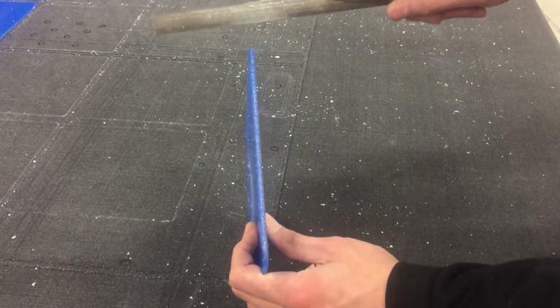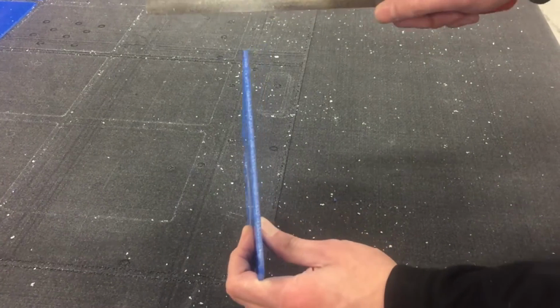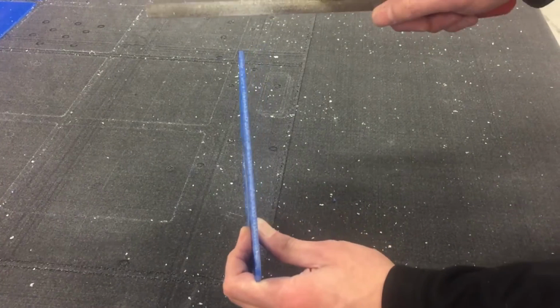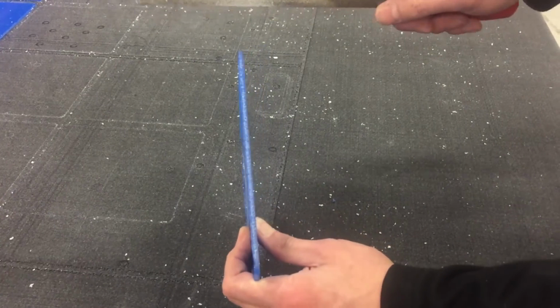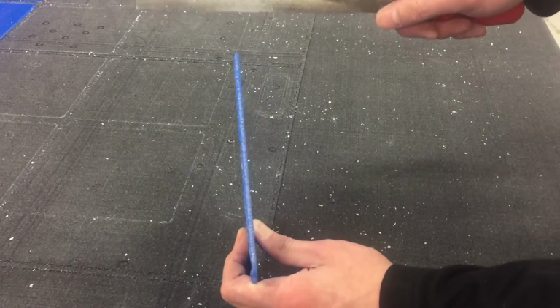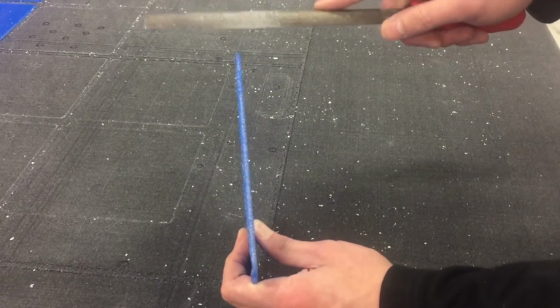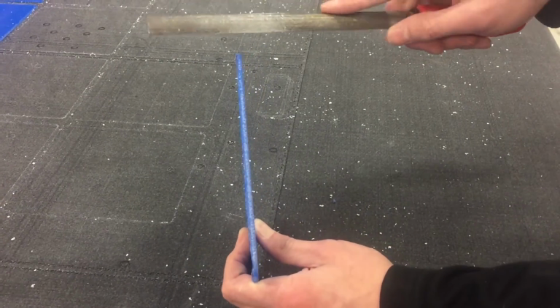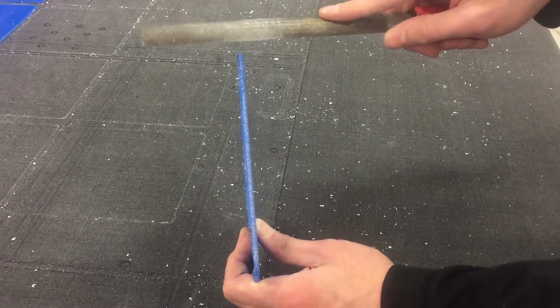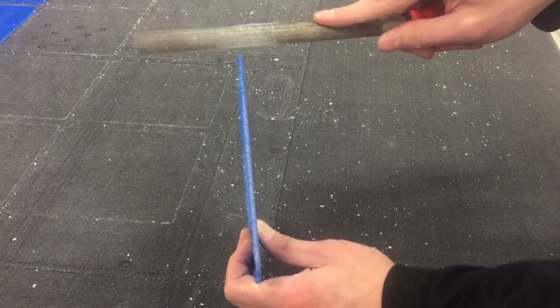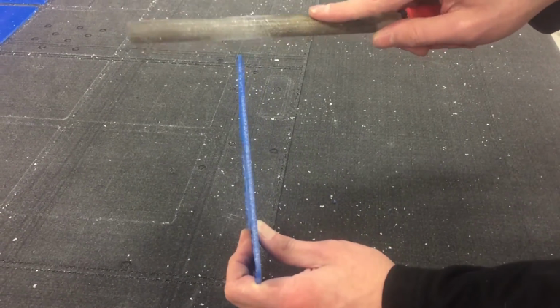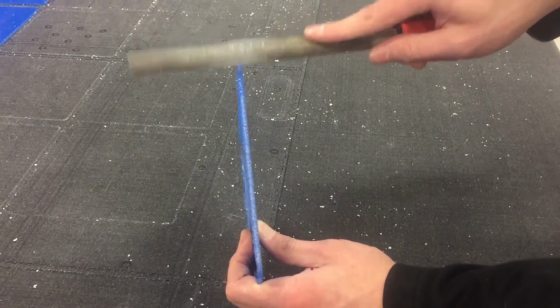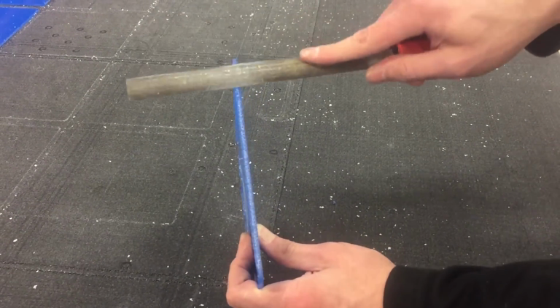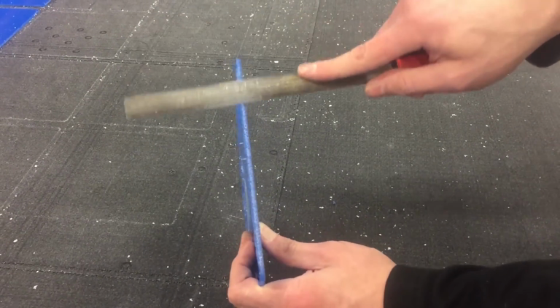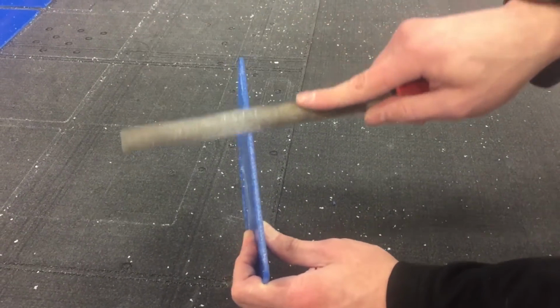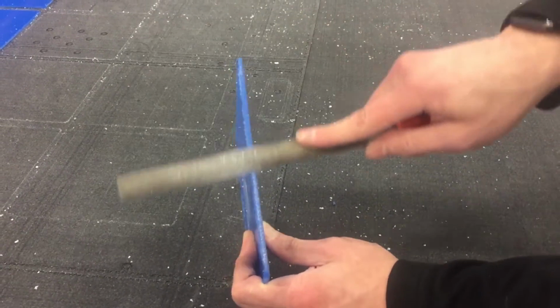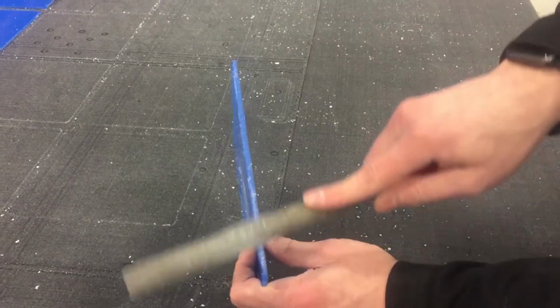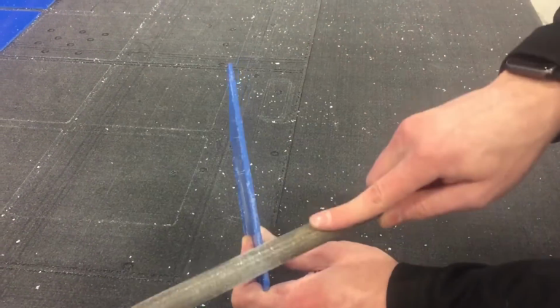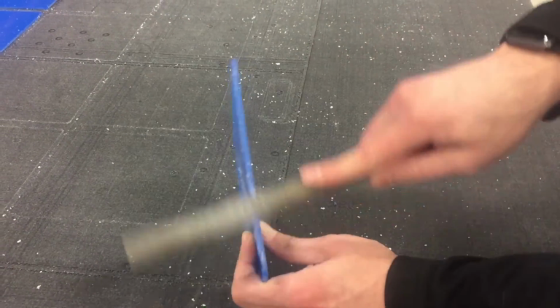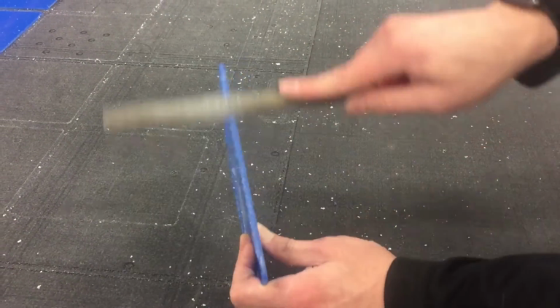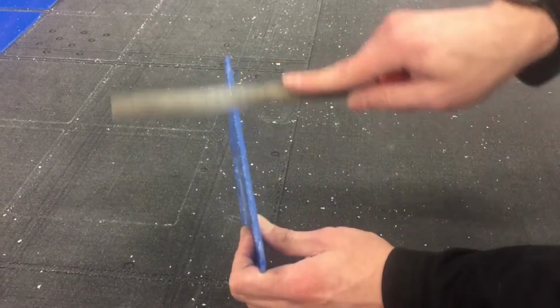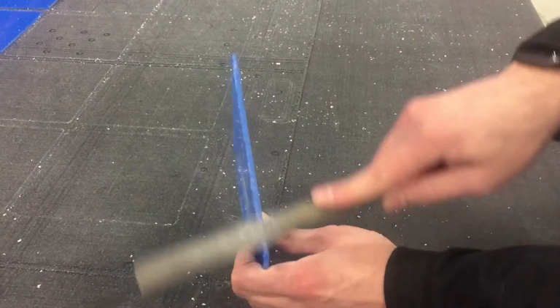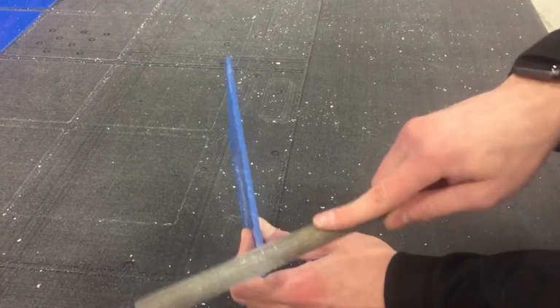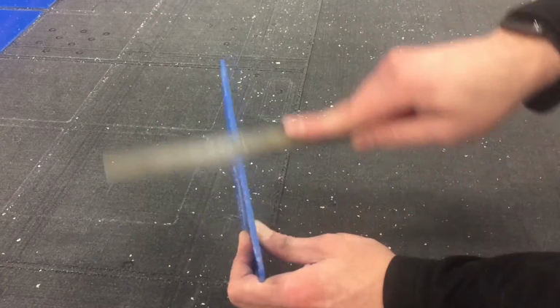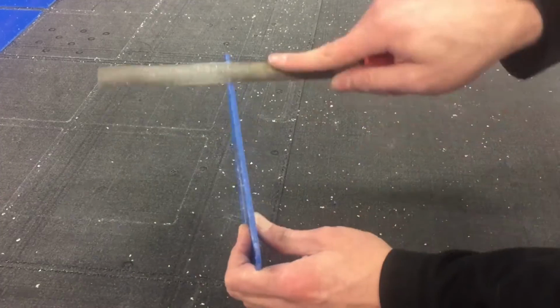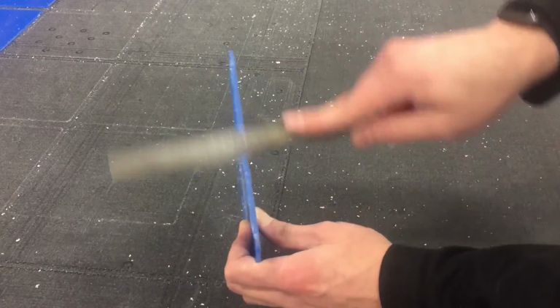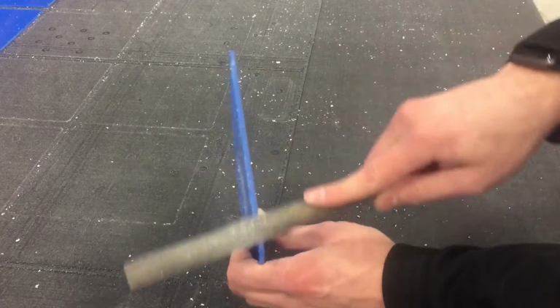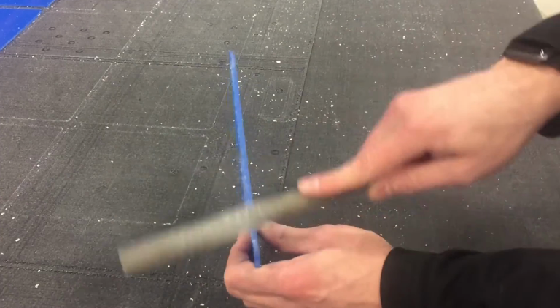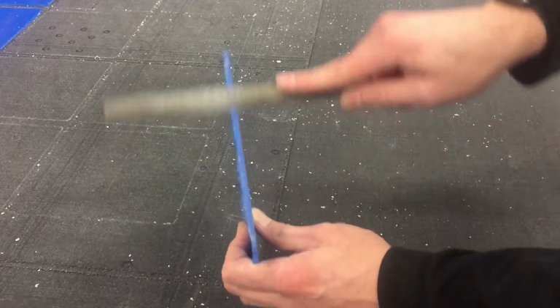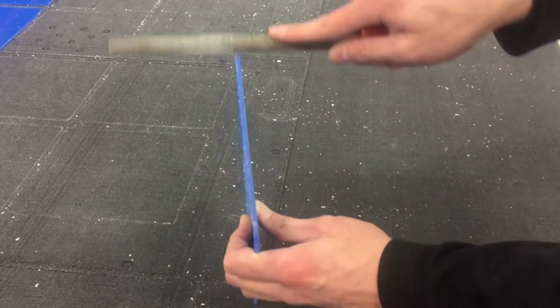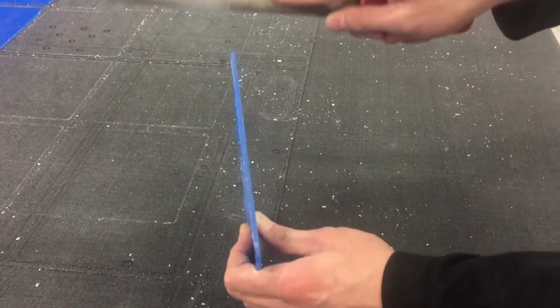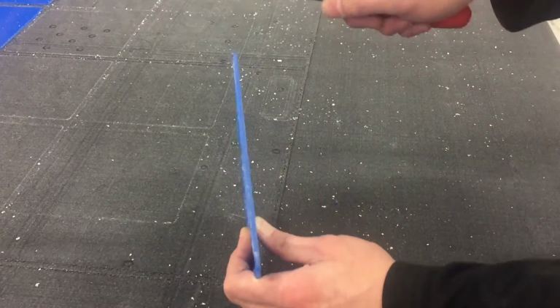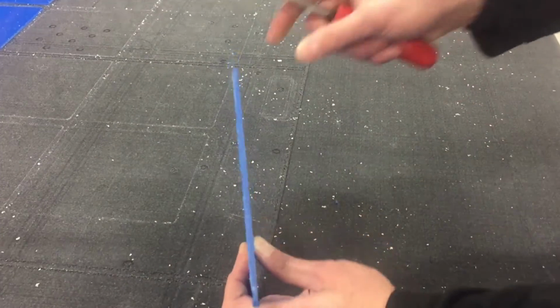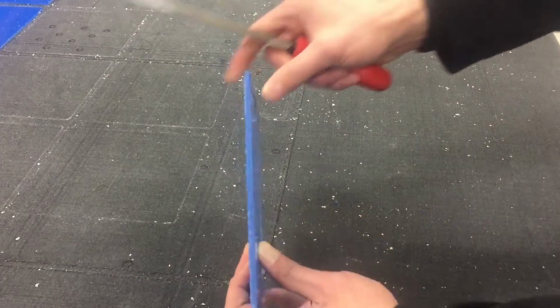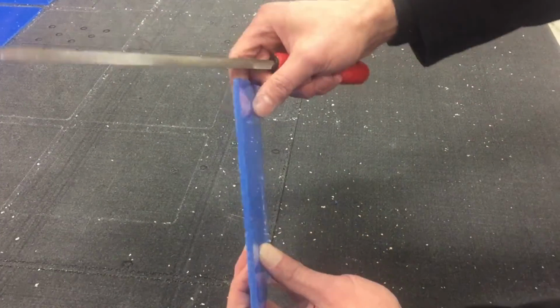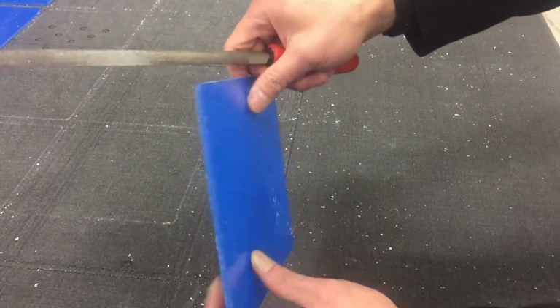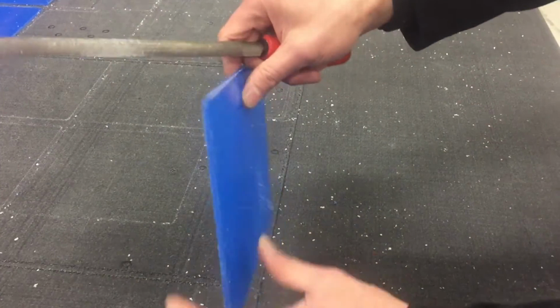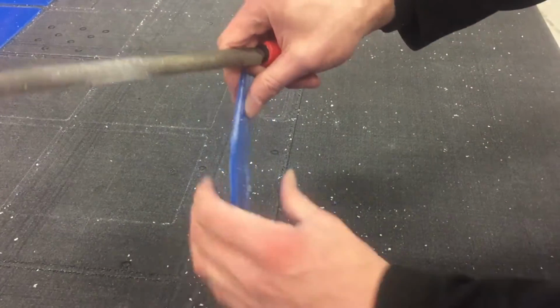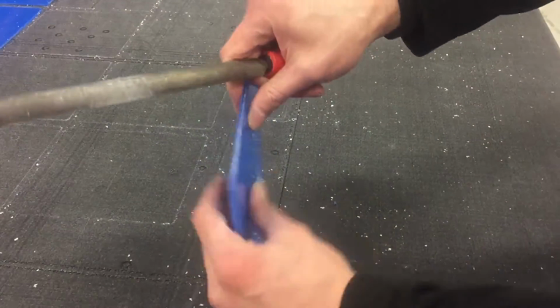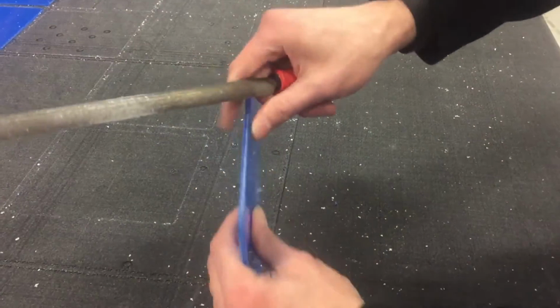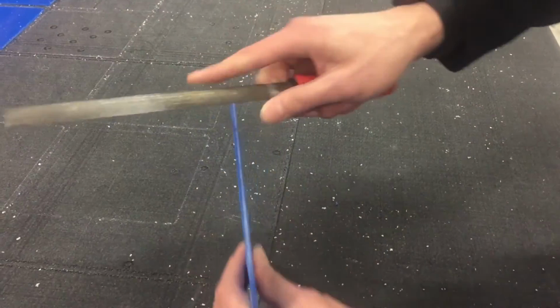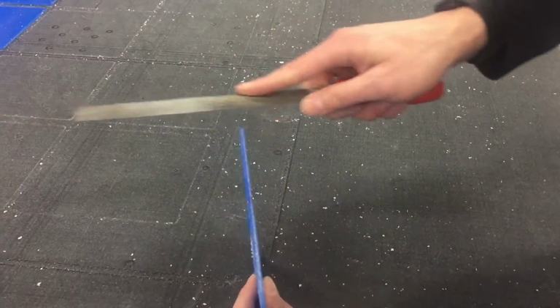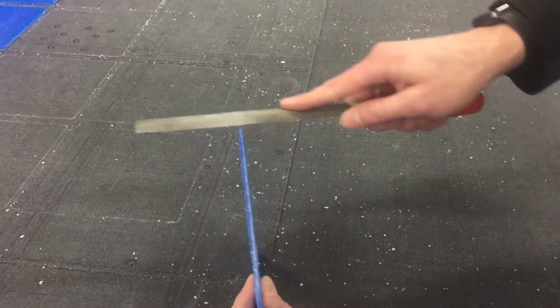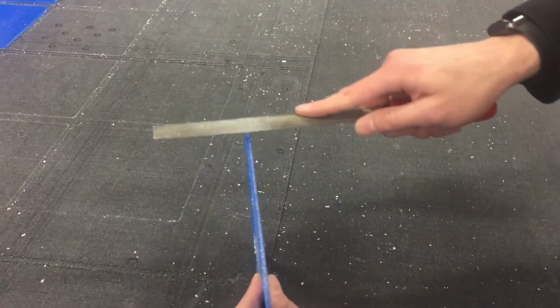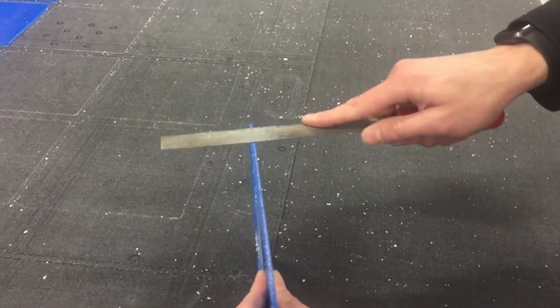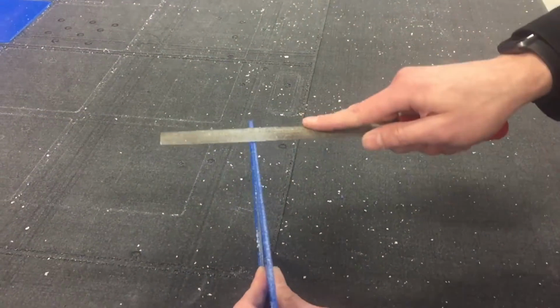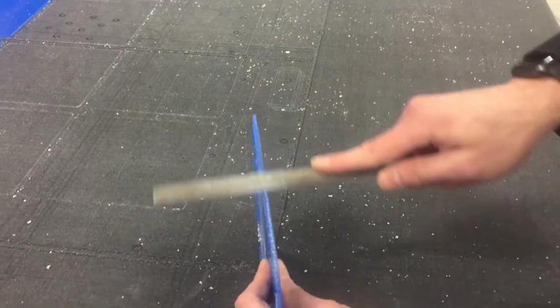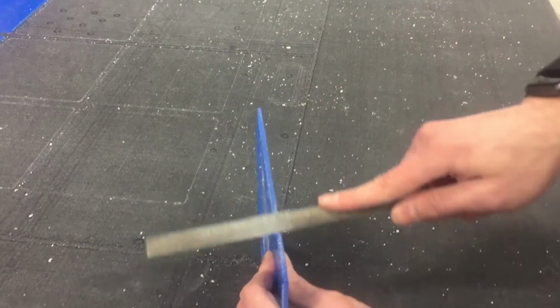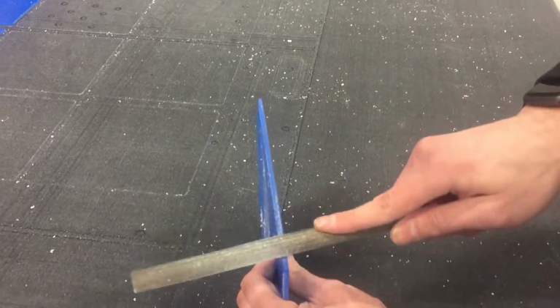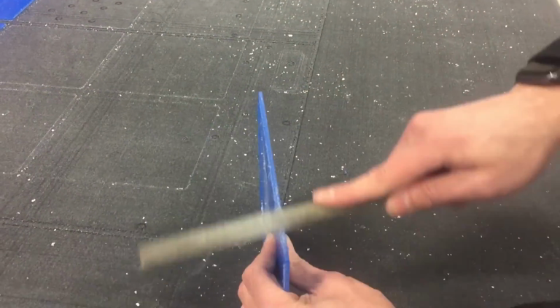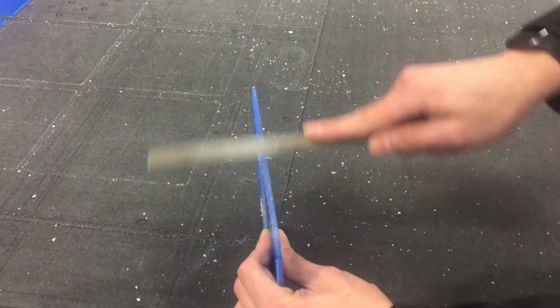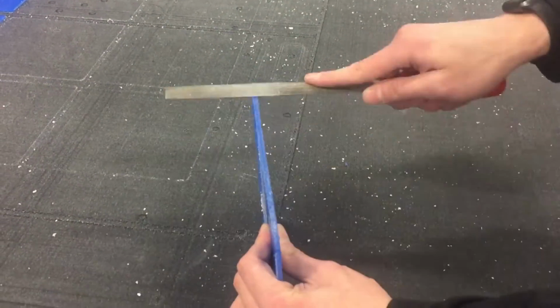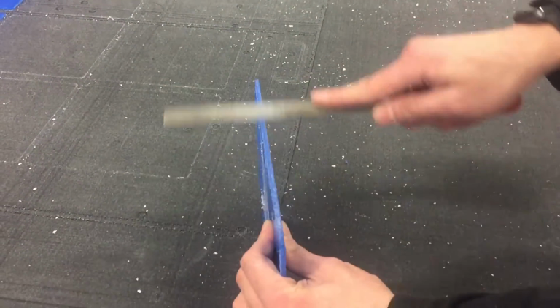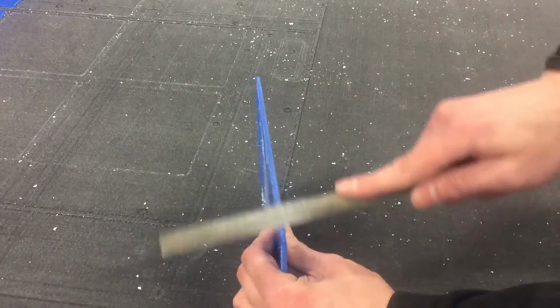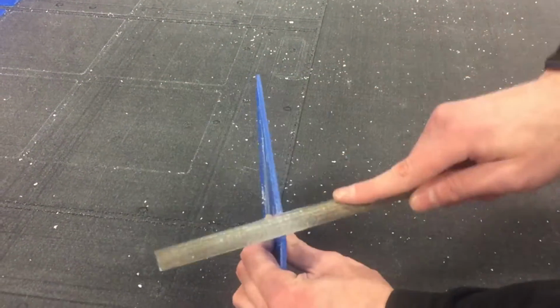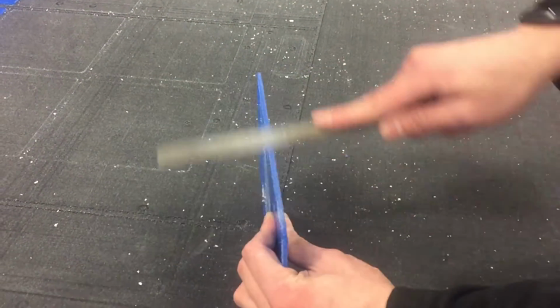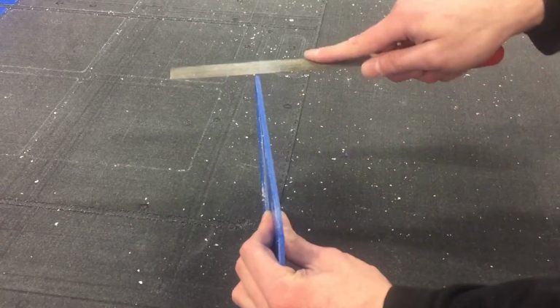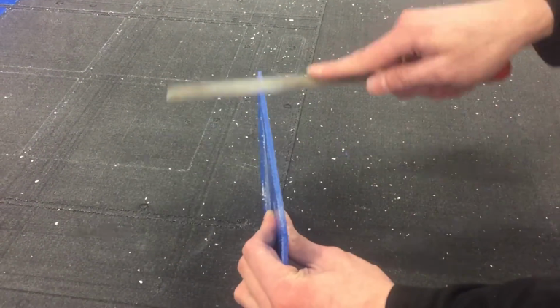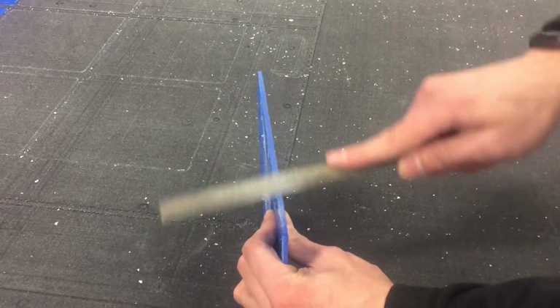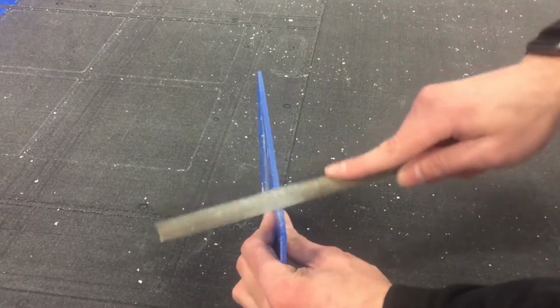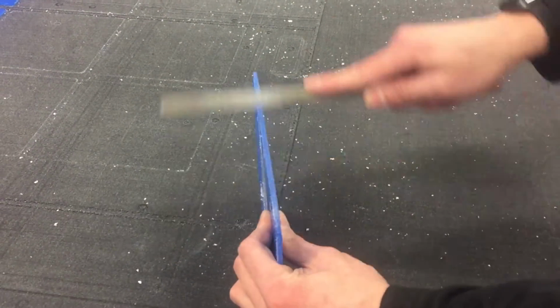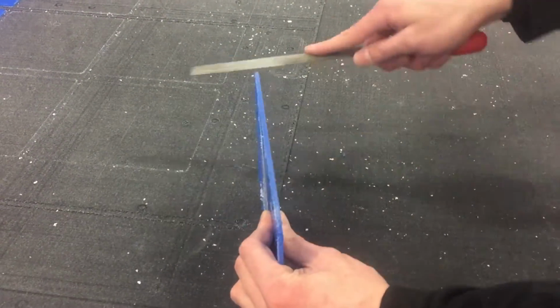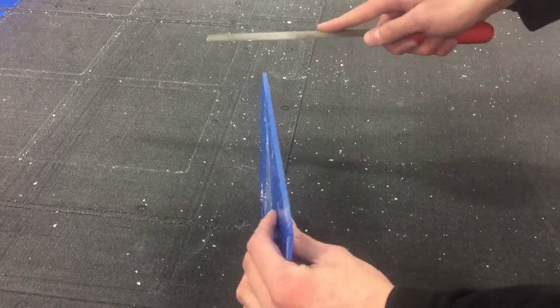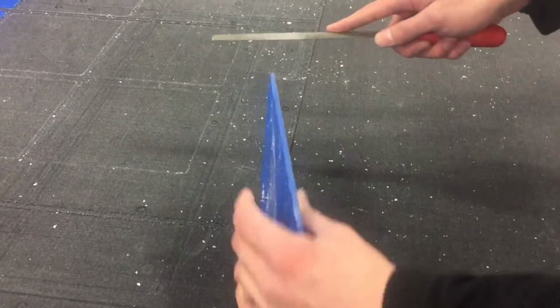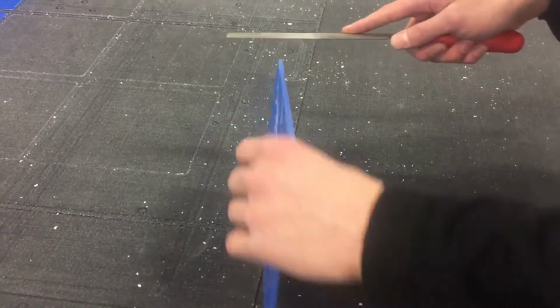After the entire sheet is cut up, we then manually take a file to smooth off the edges so that it is smooth to the touch.